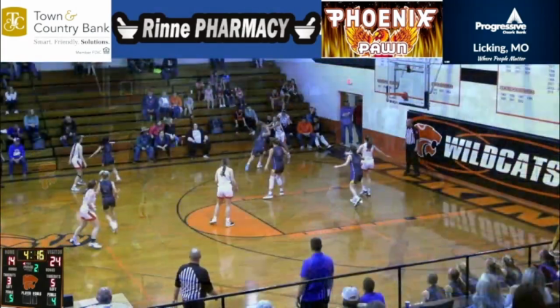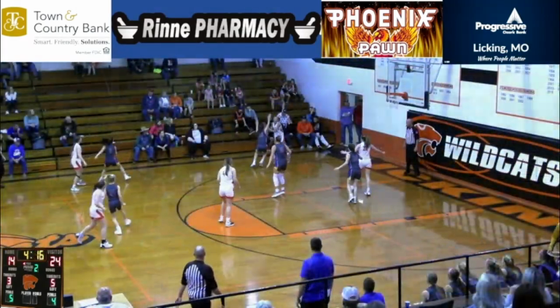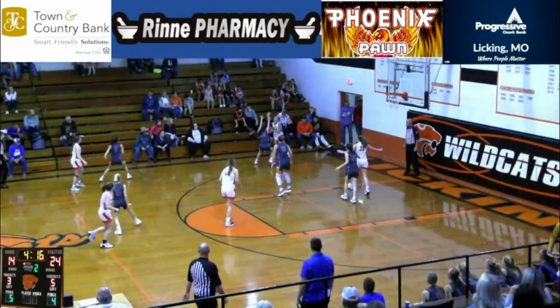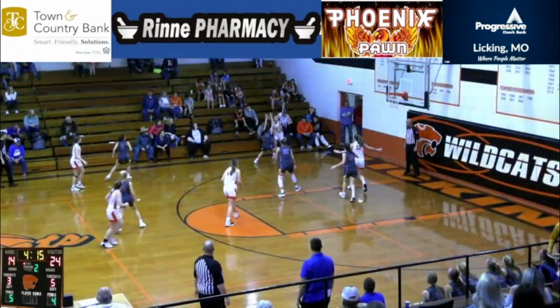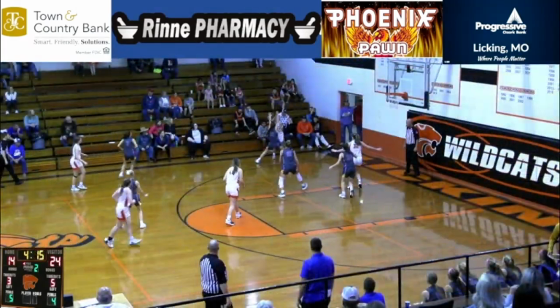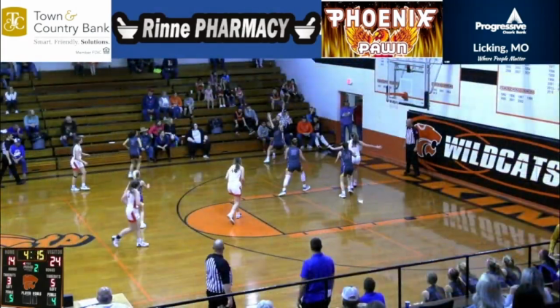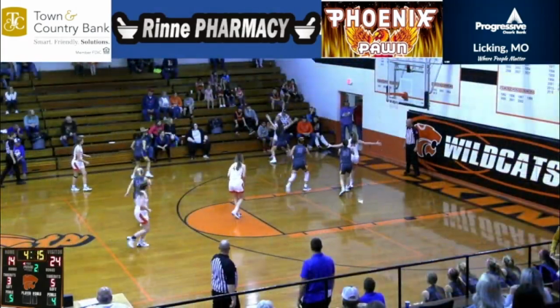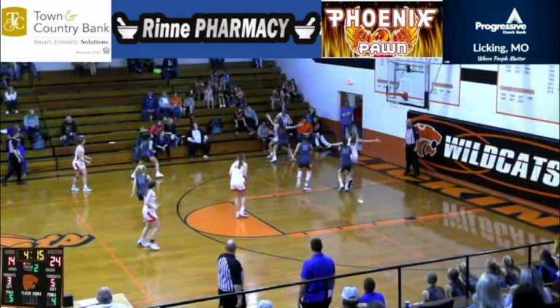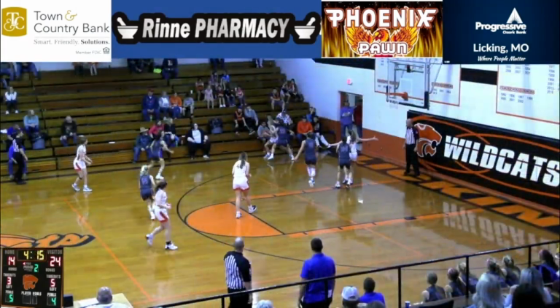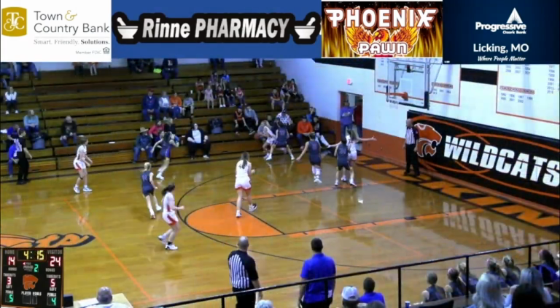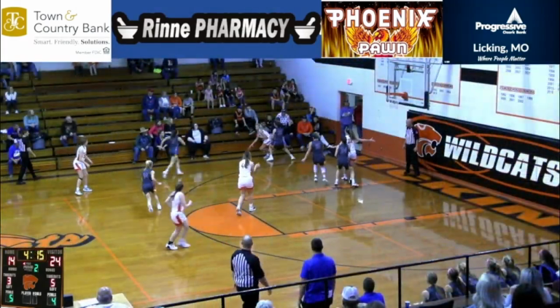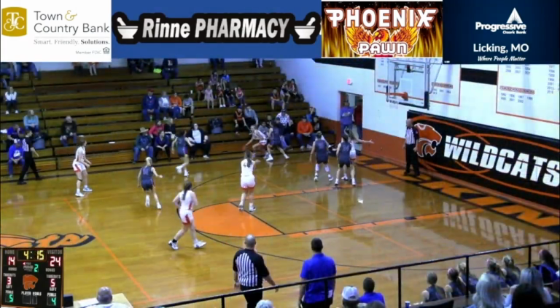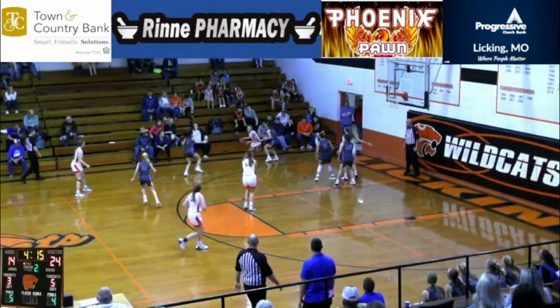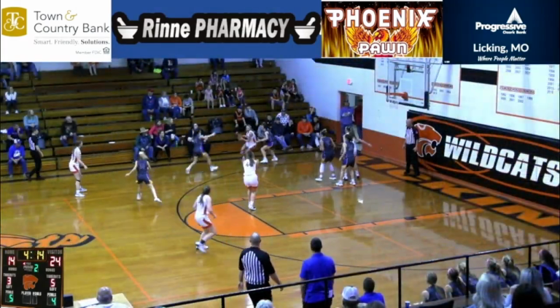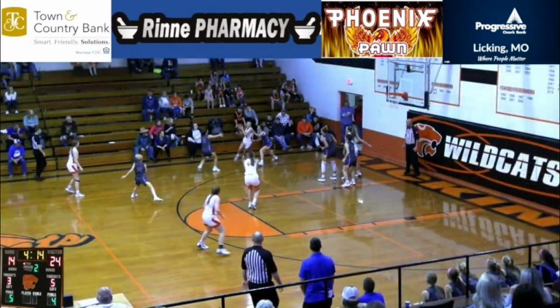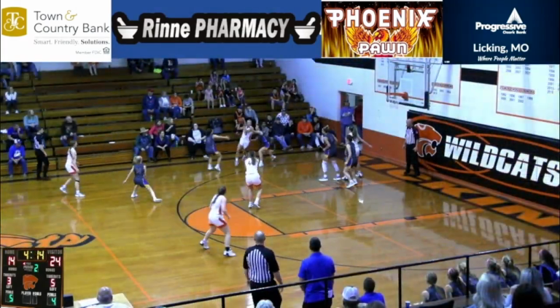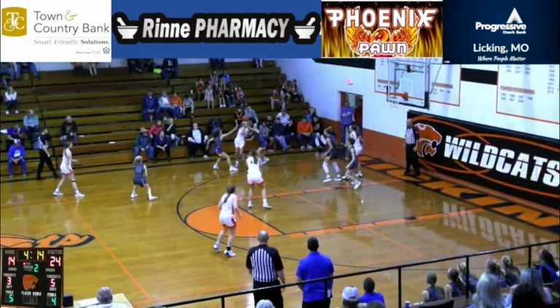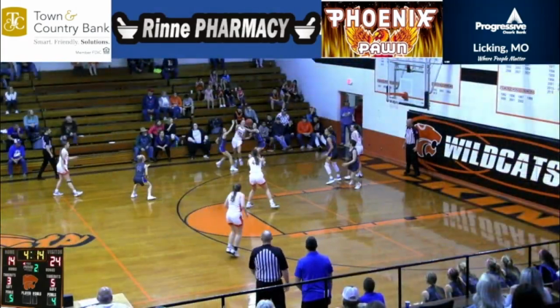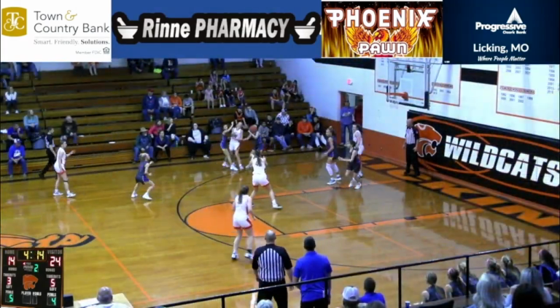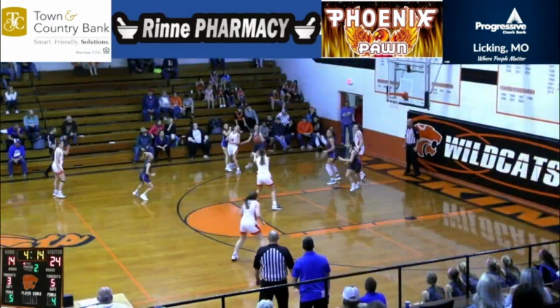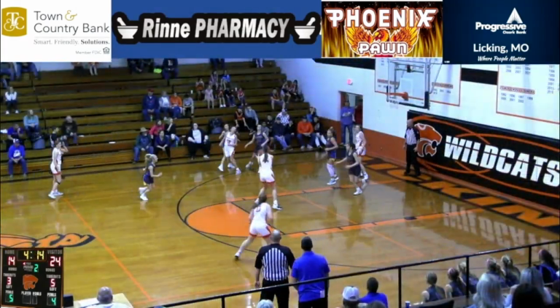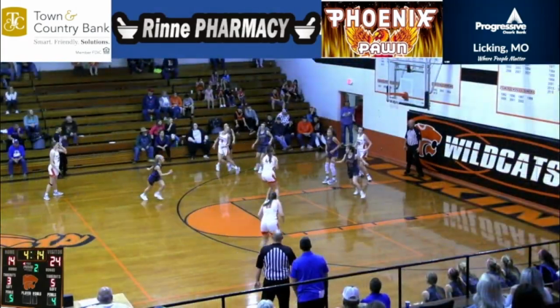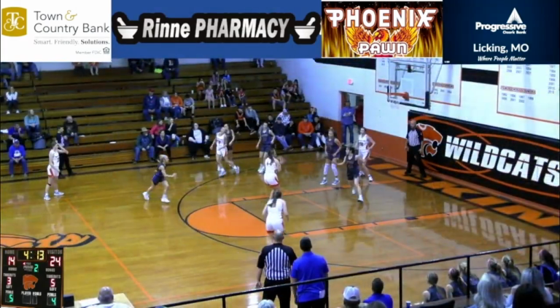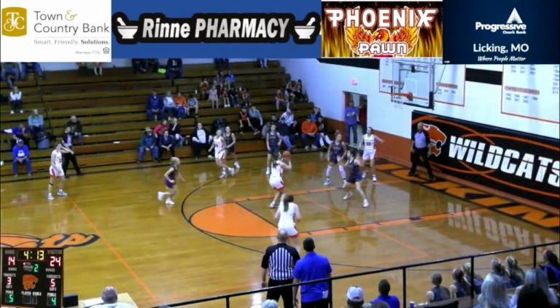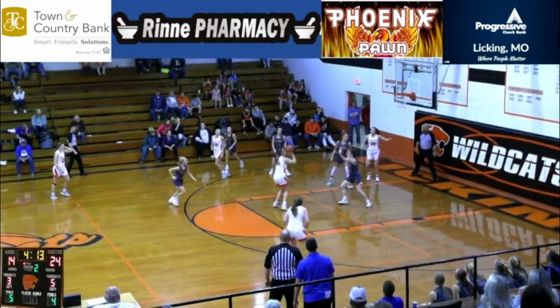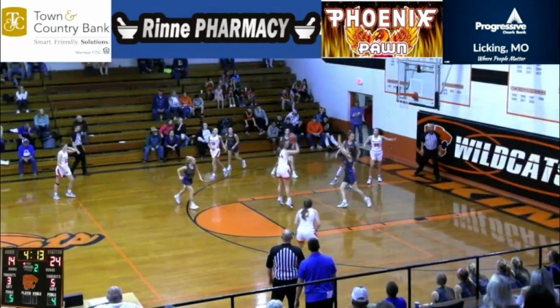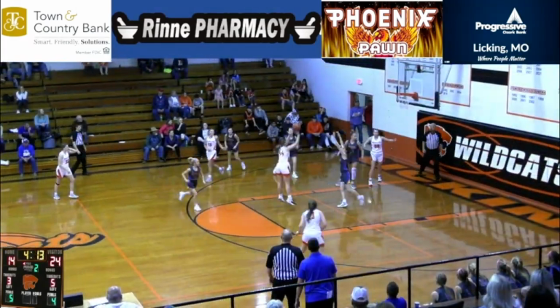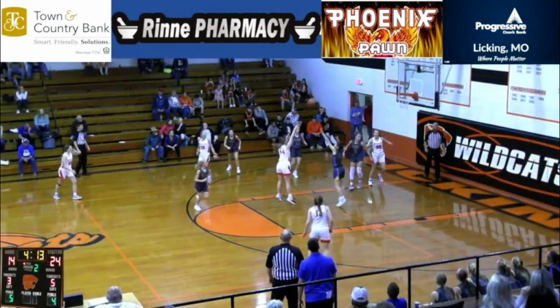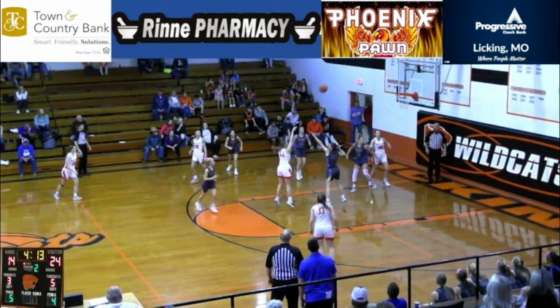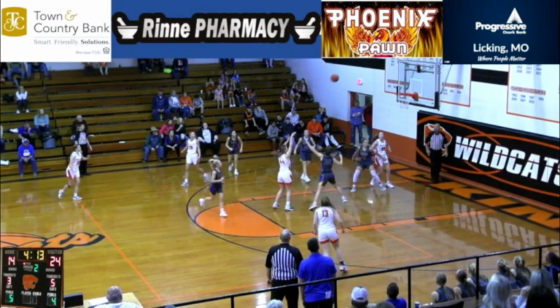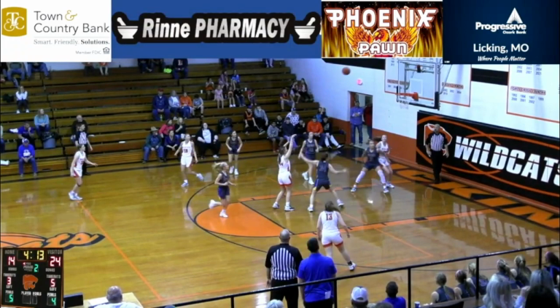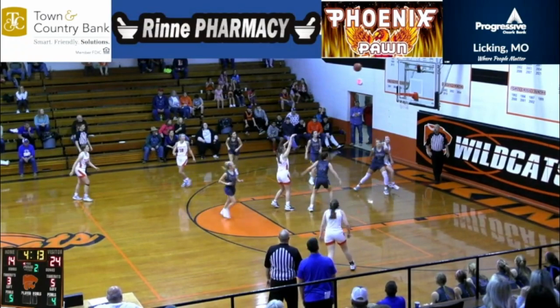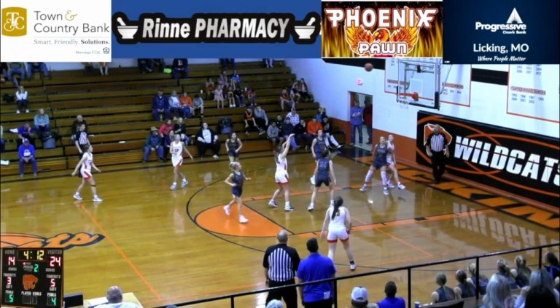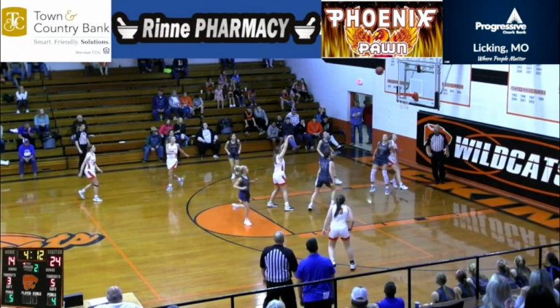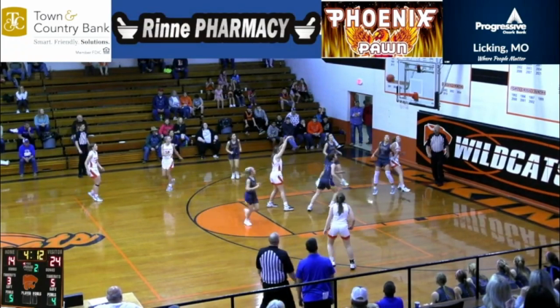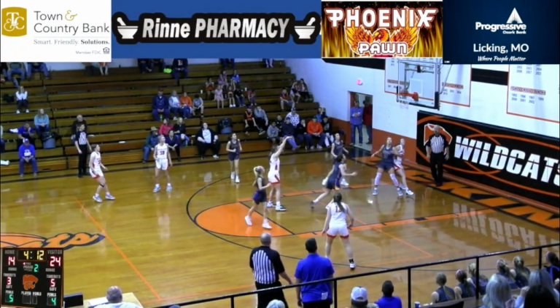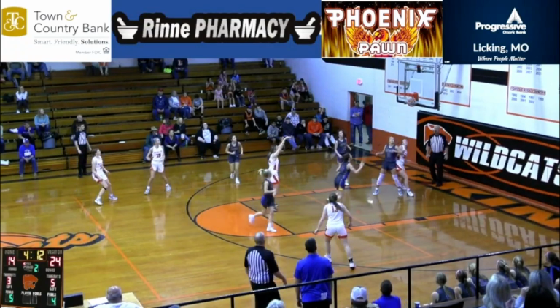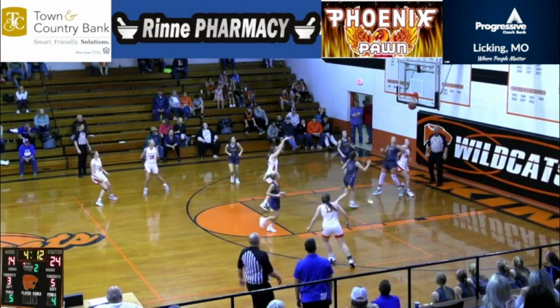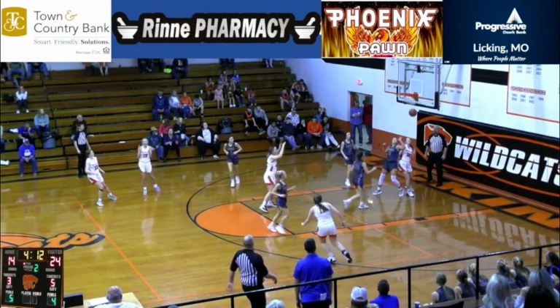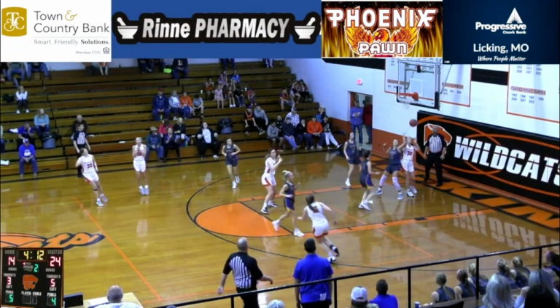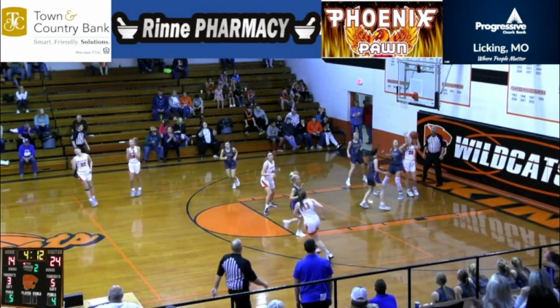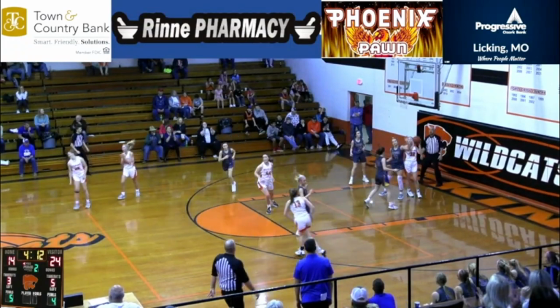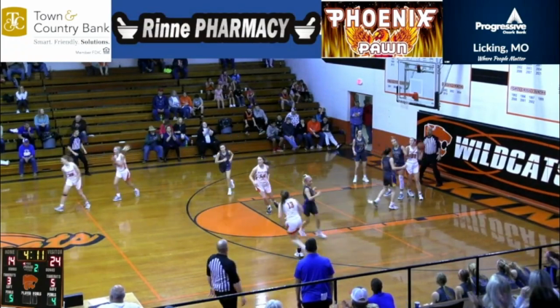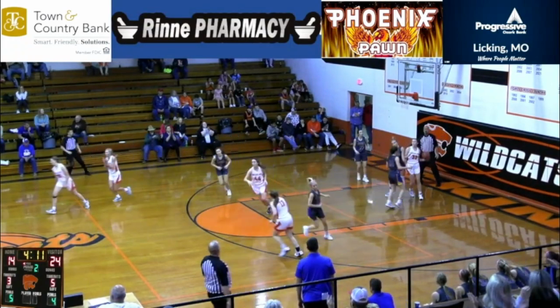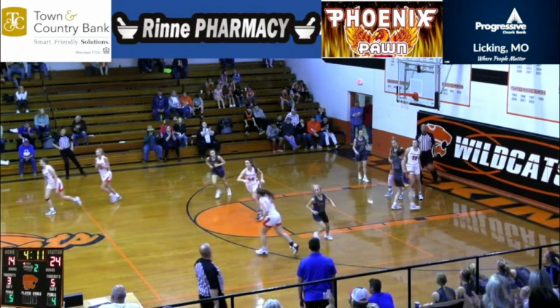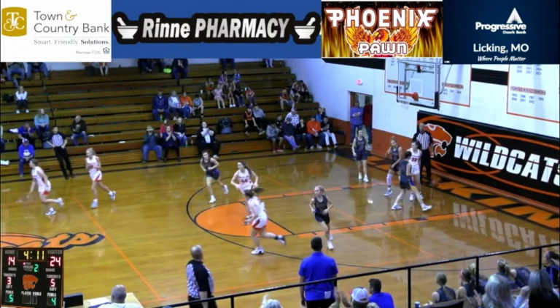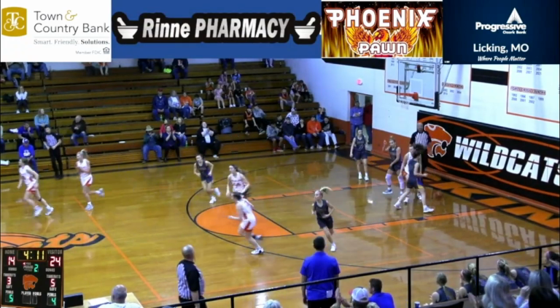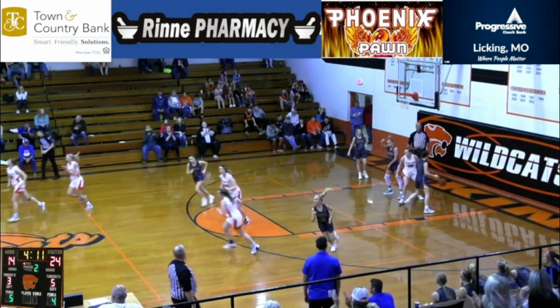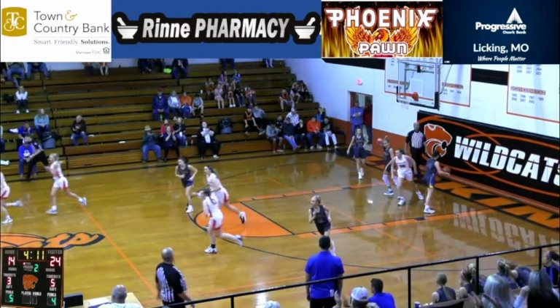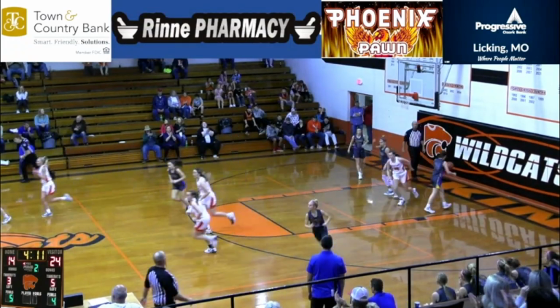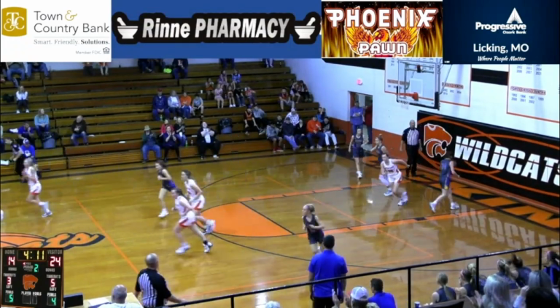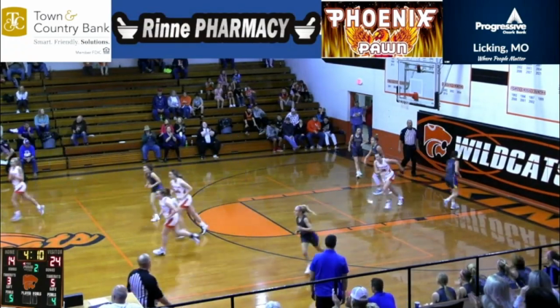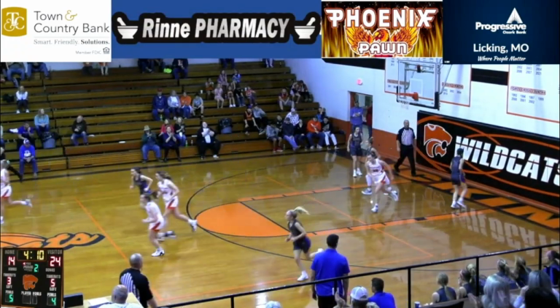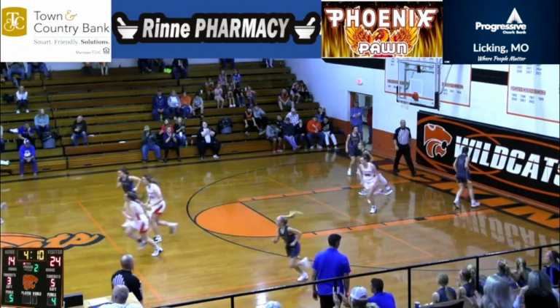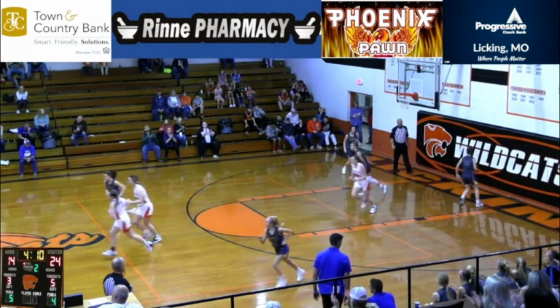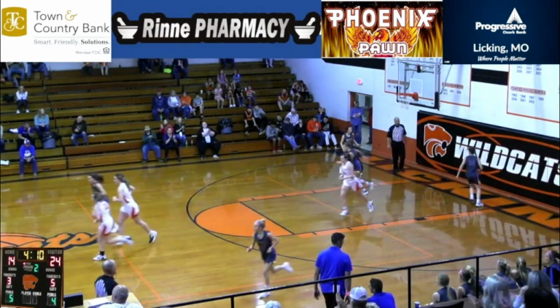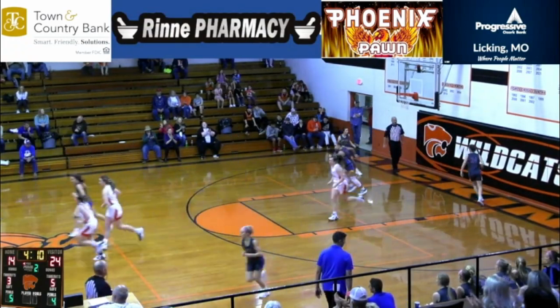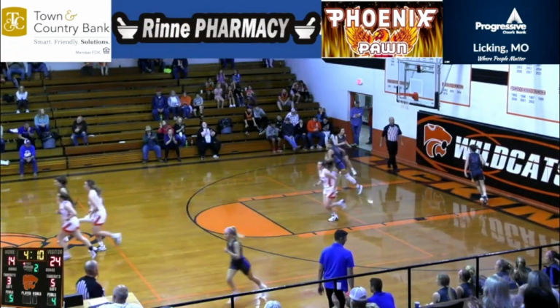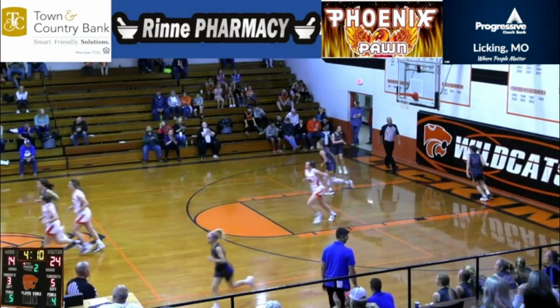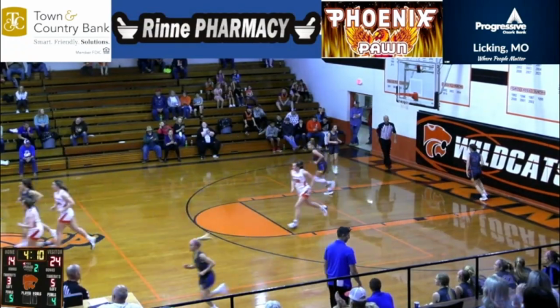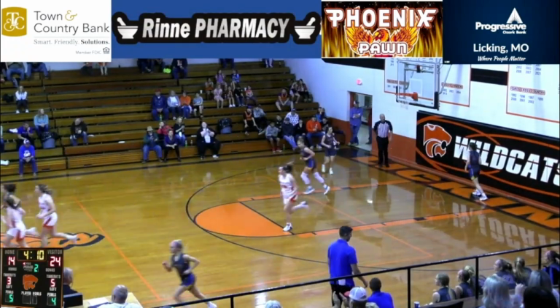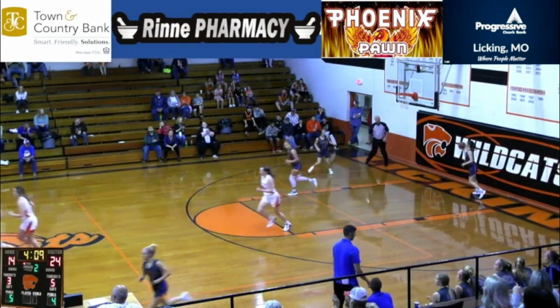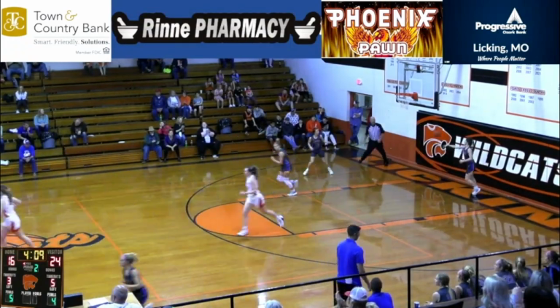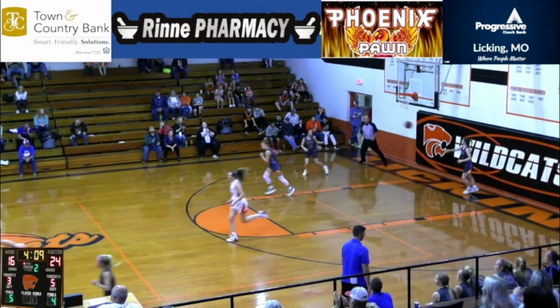This is Medlock, she'll go to her right — there's Kata, 12-footer, good shot, good pass.